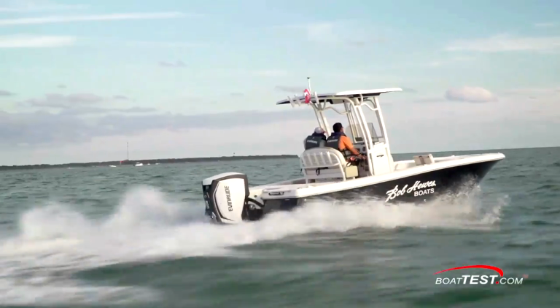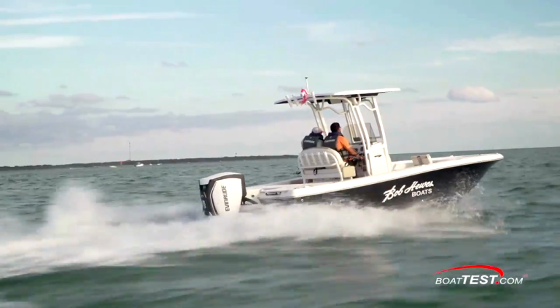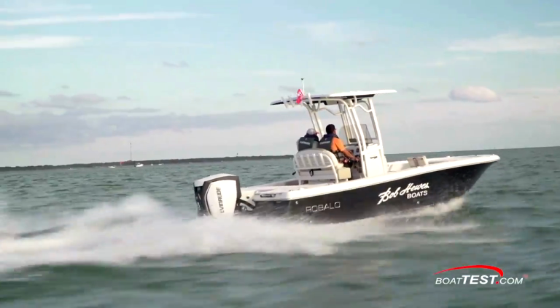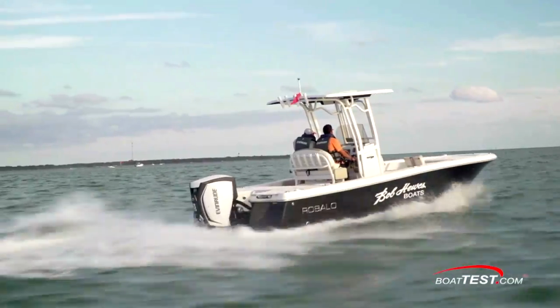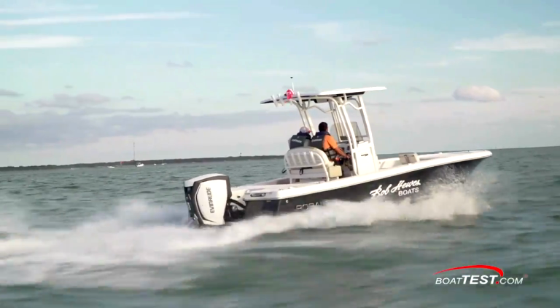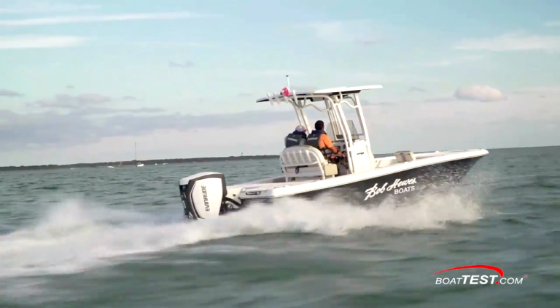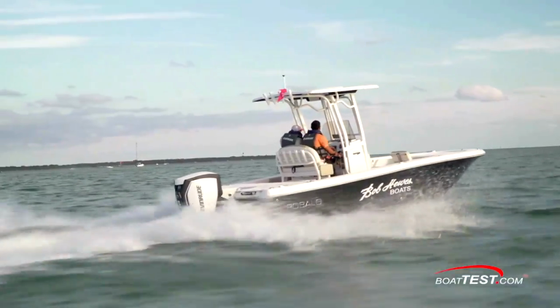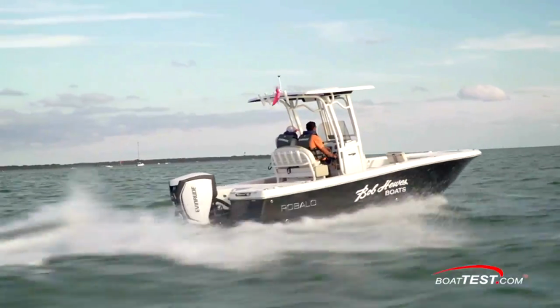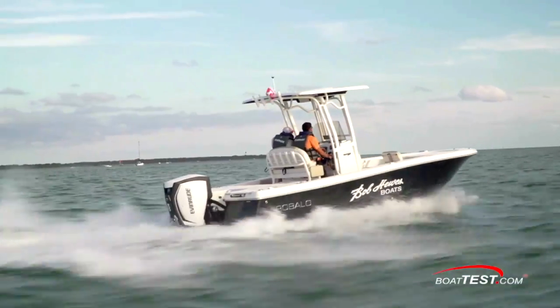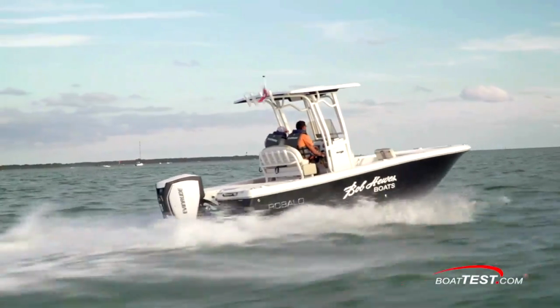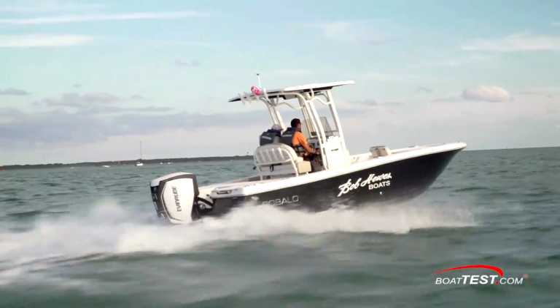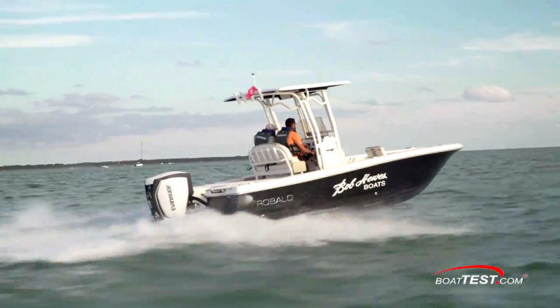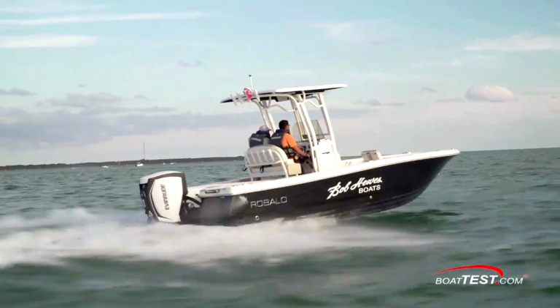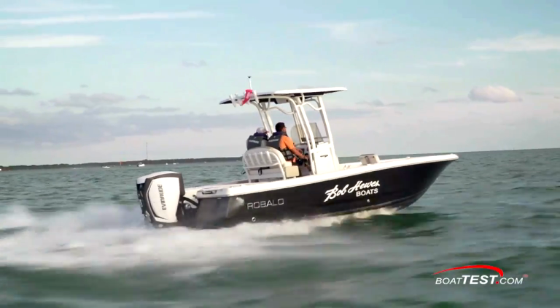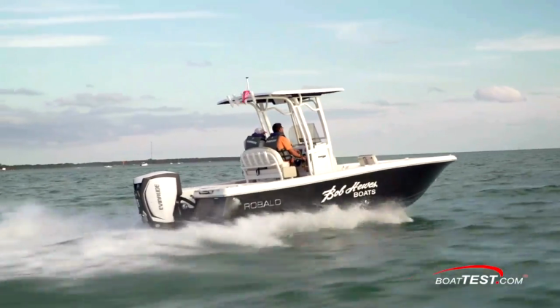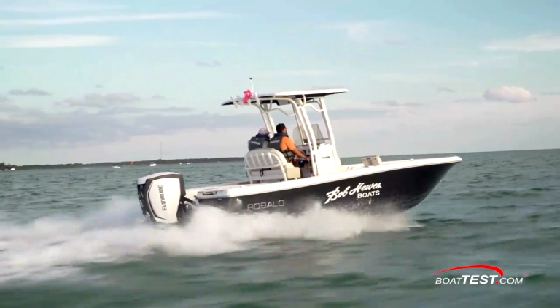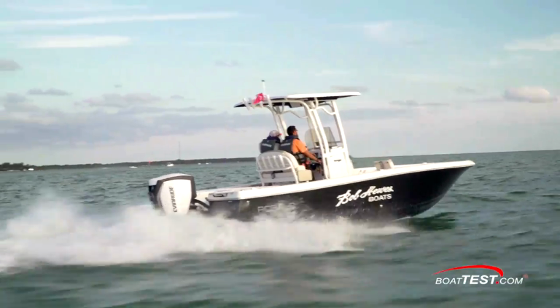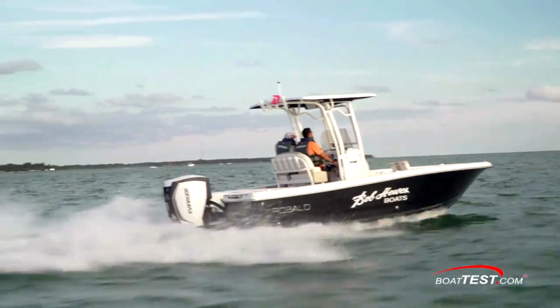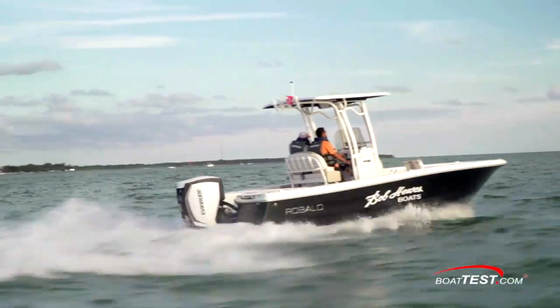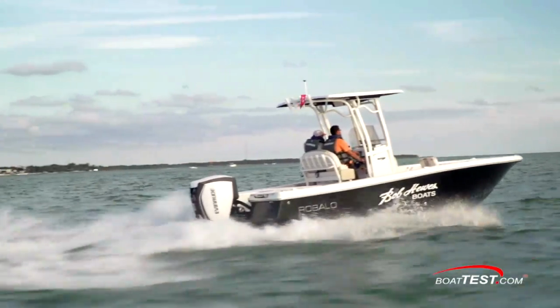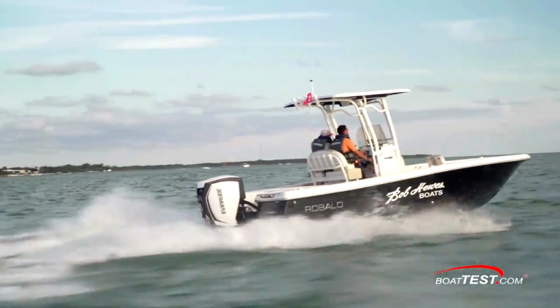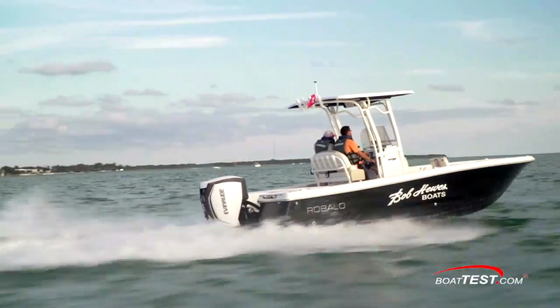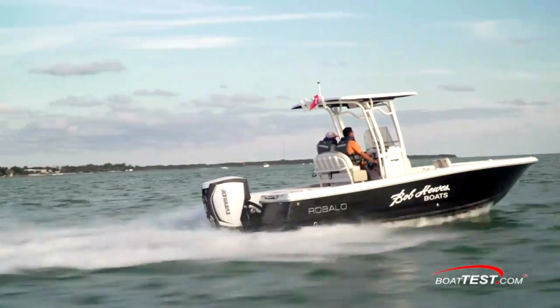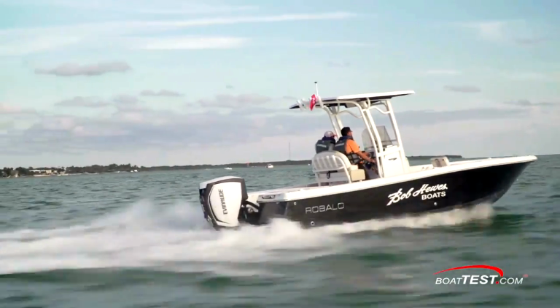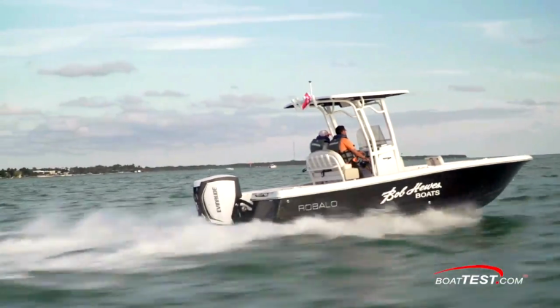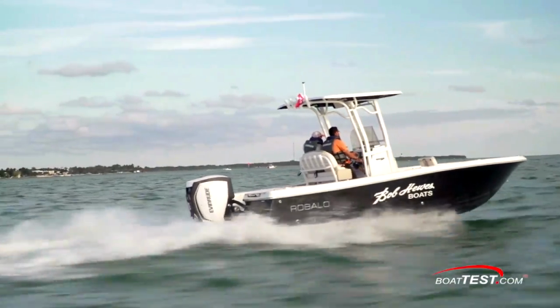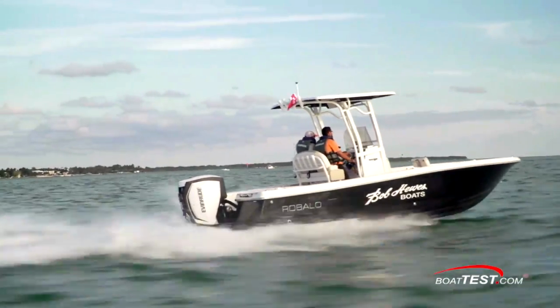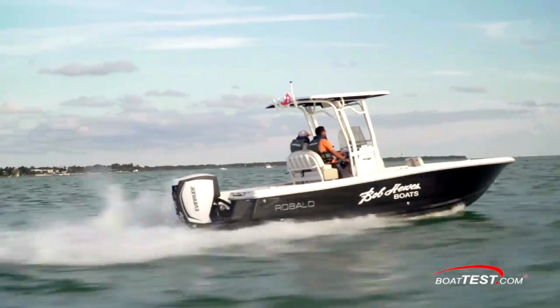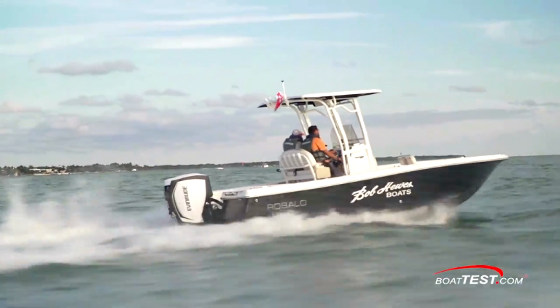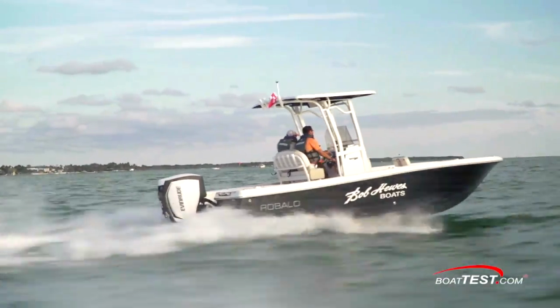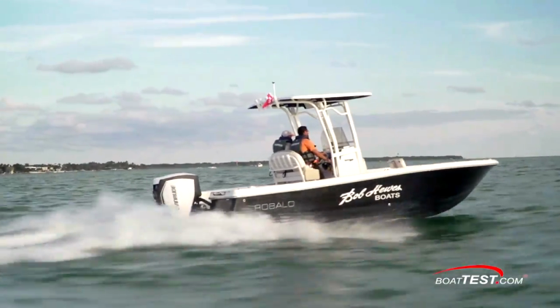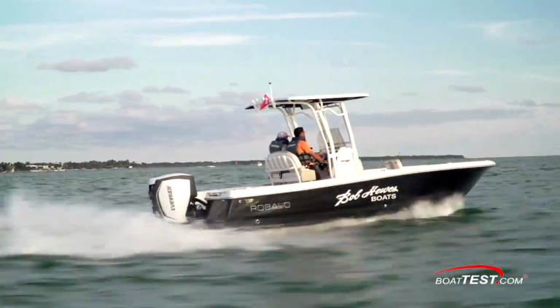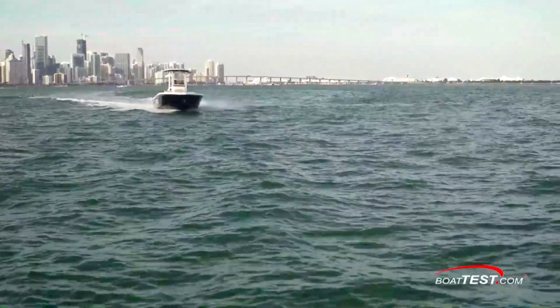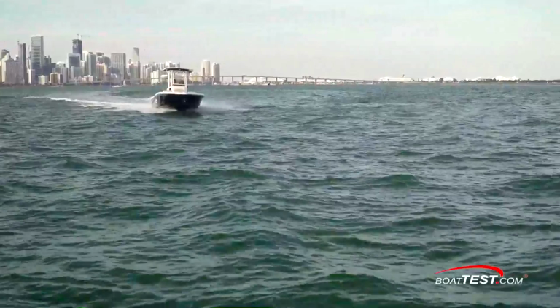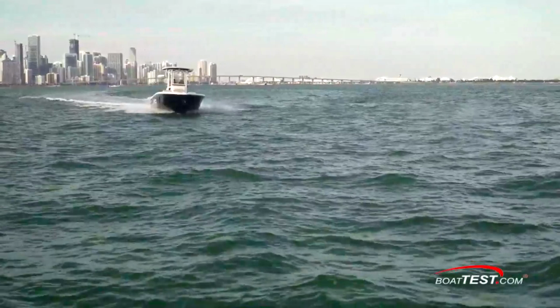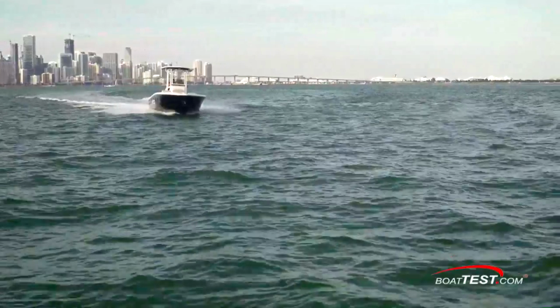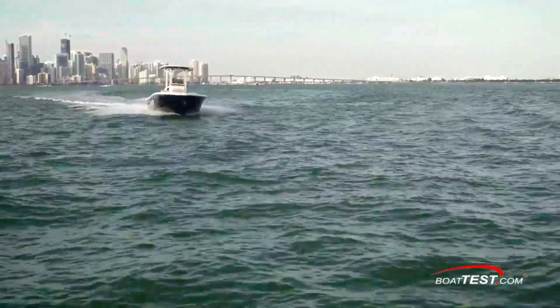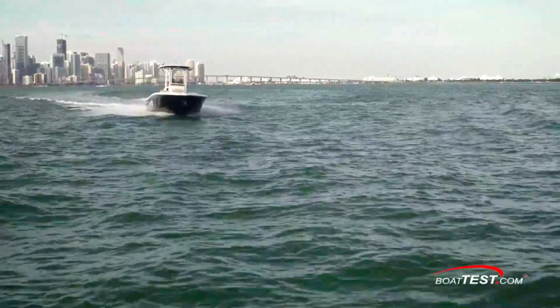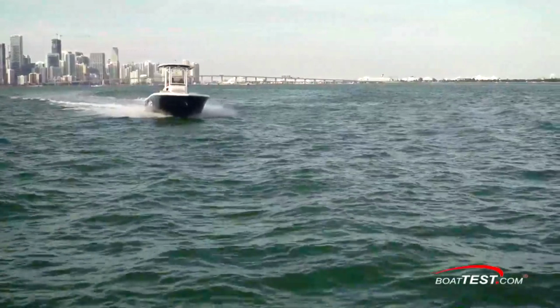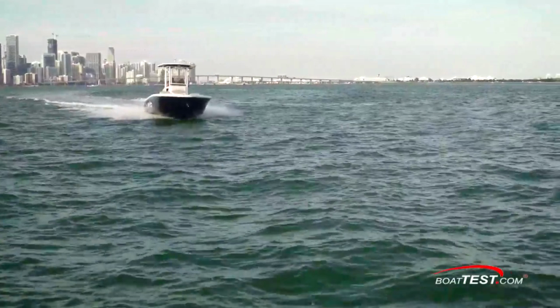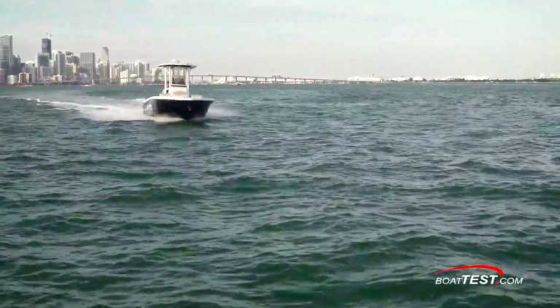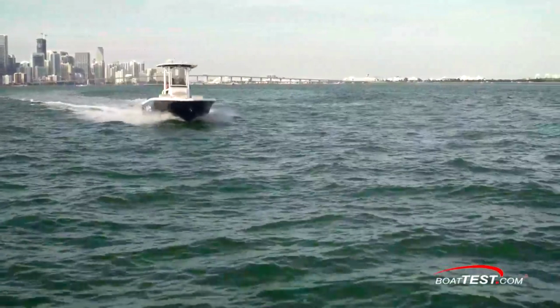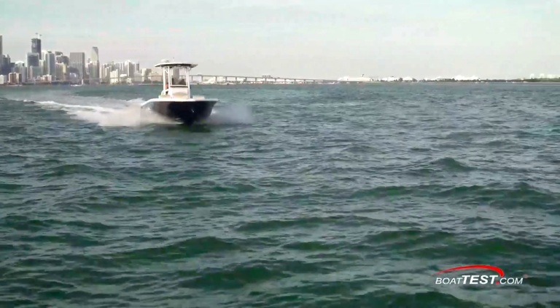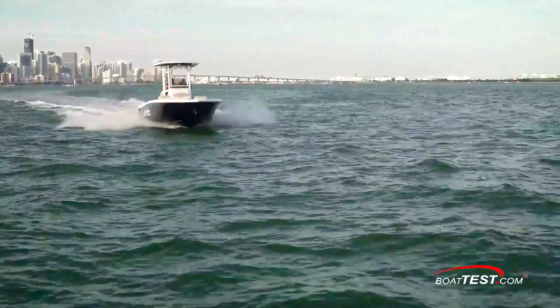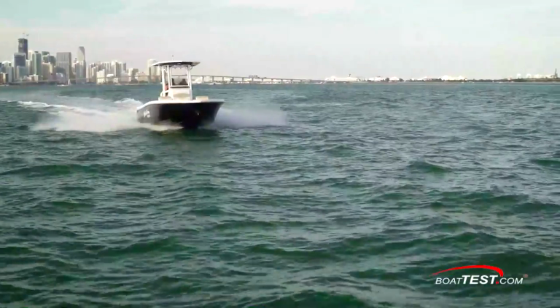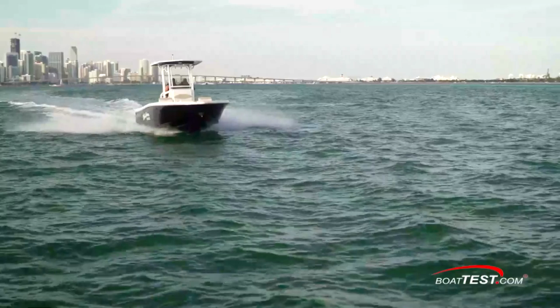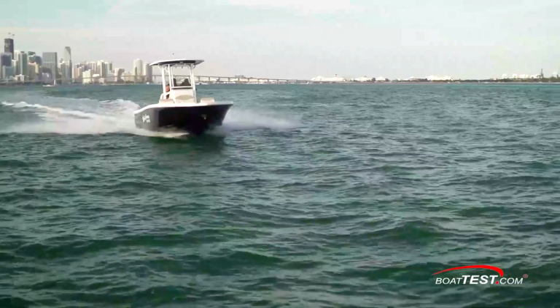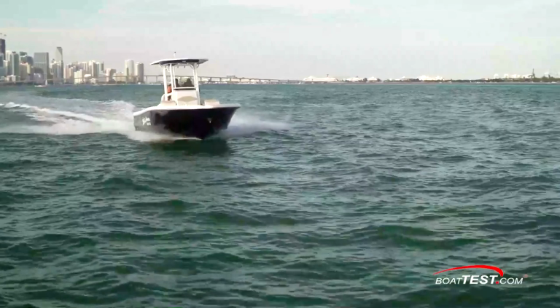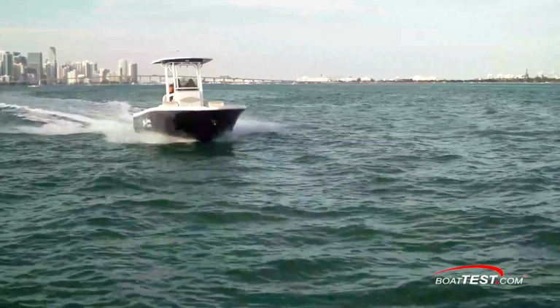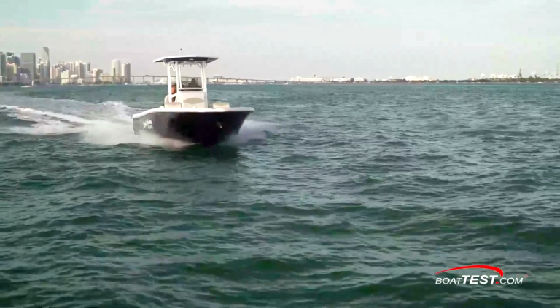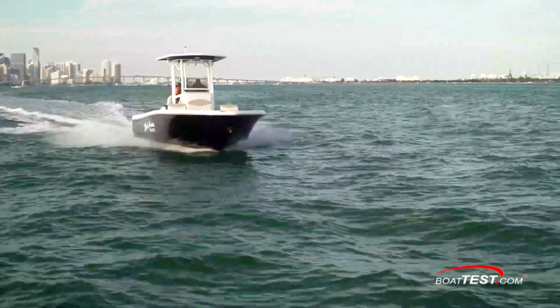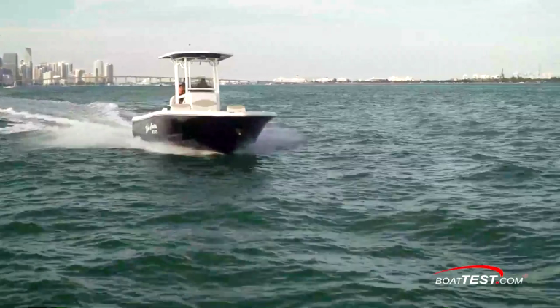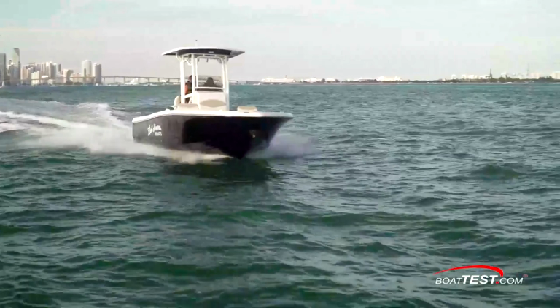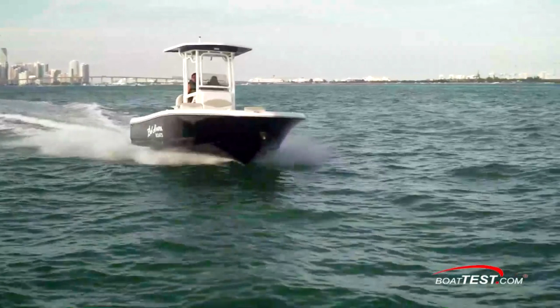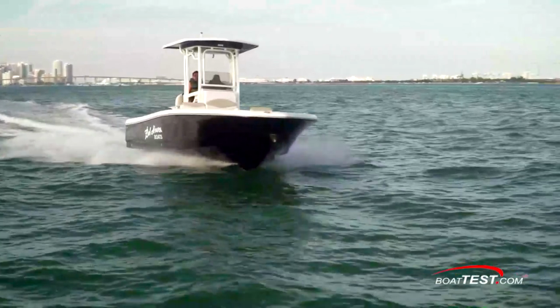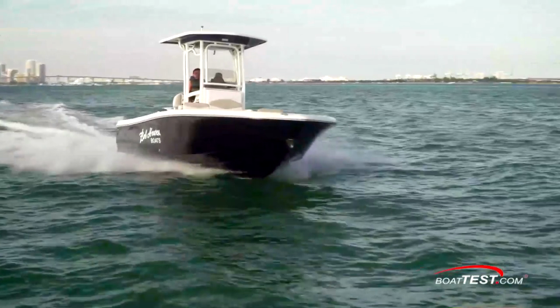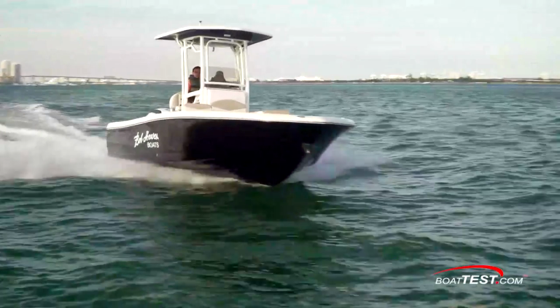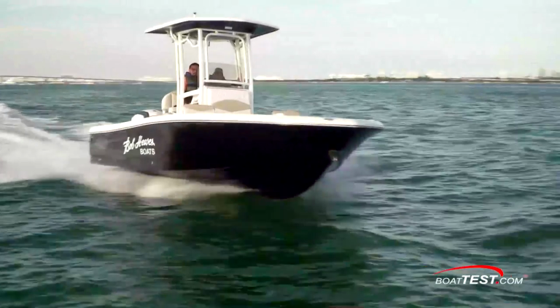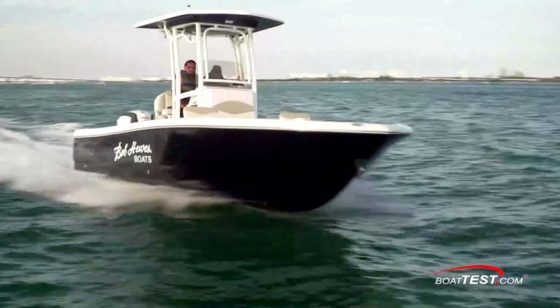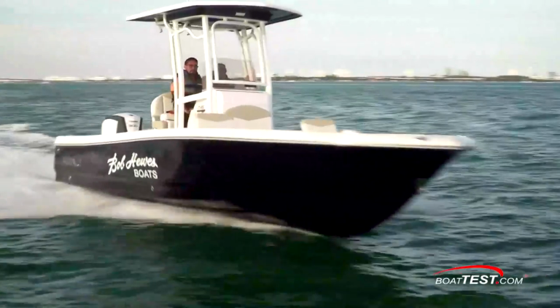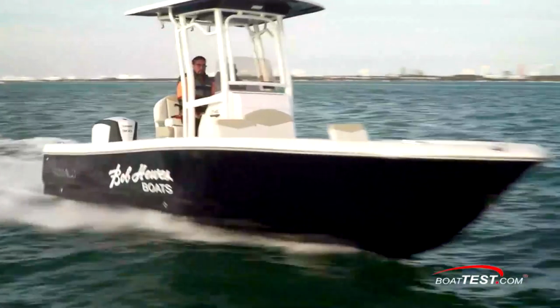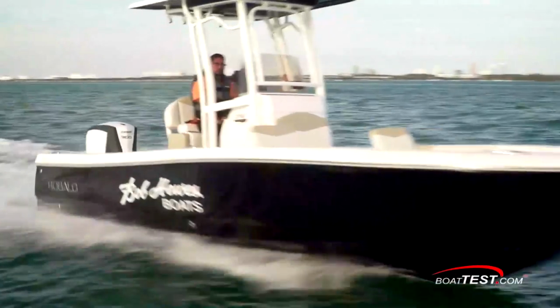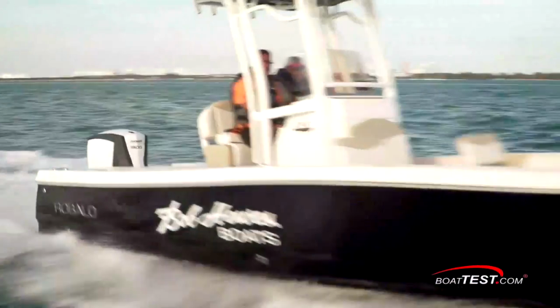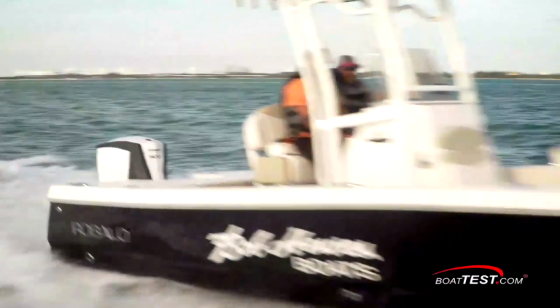And that's my full walk-through and sea trial of the 246 Cayman from Ribali. For BoatTest.com, I'm Captain Steve. We'll see you on the water.